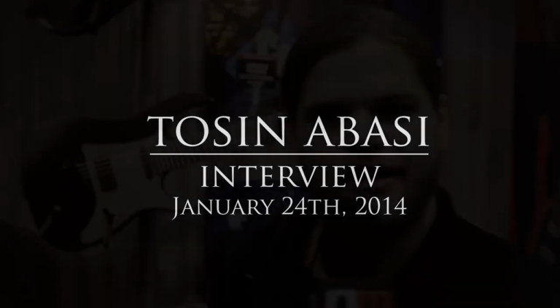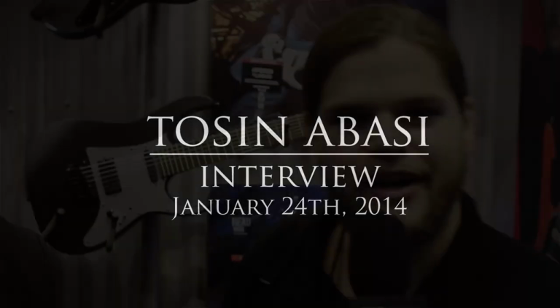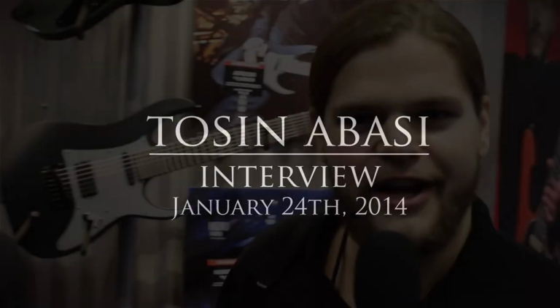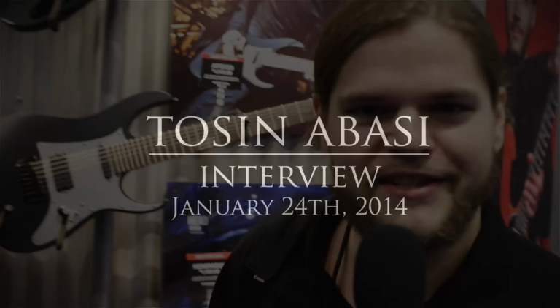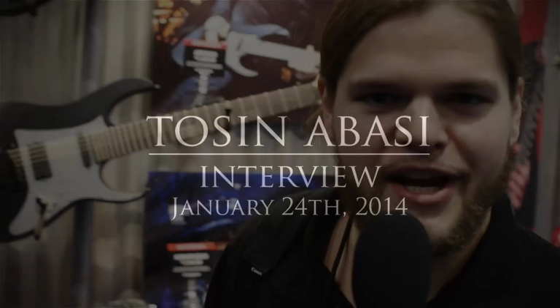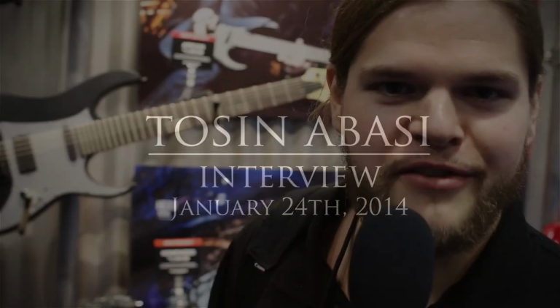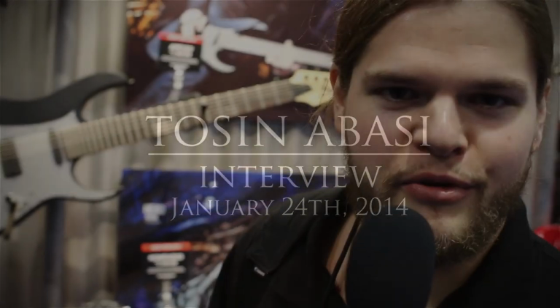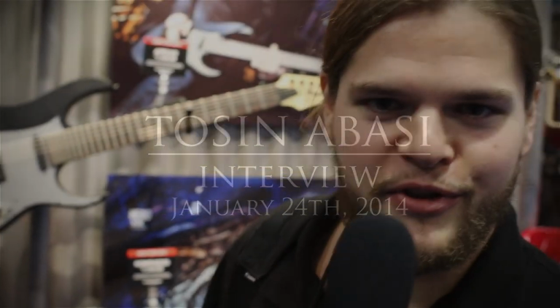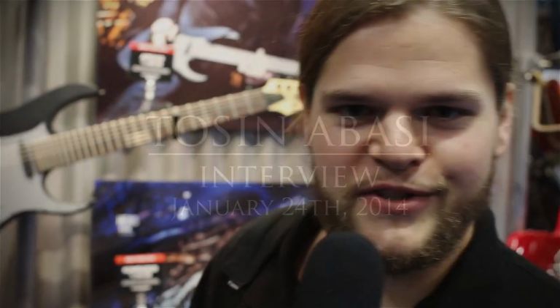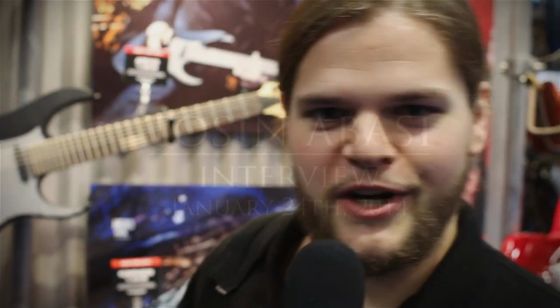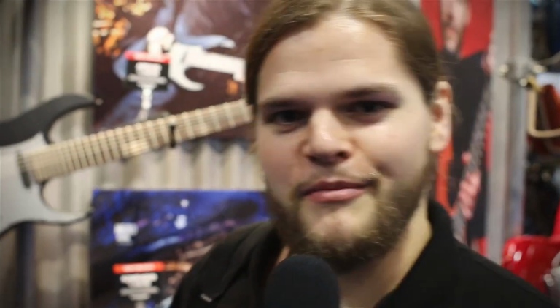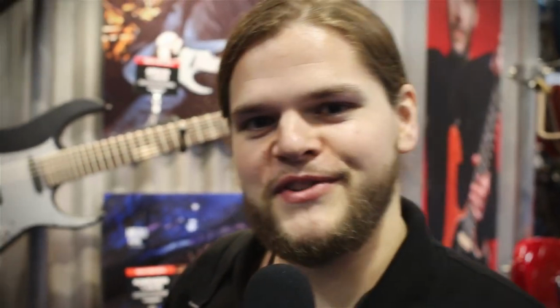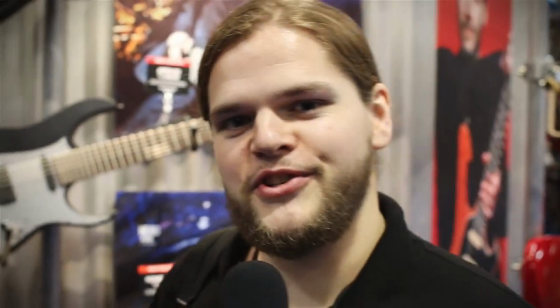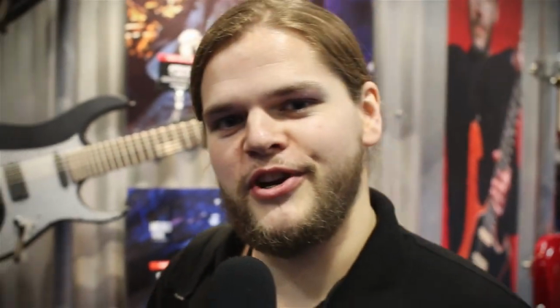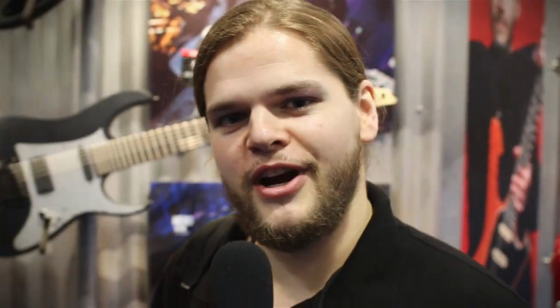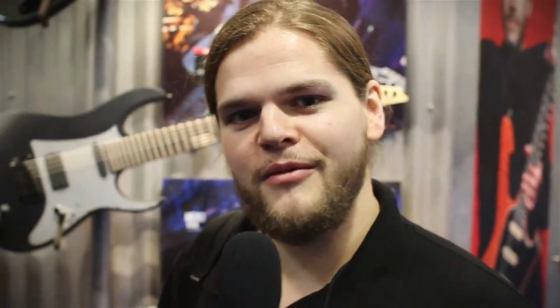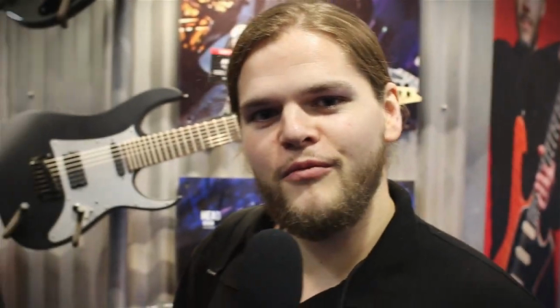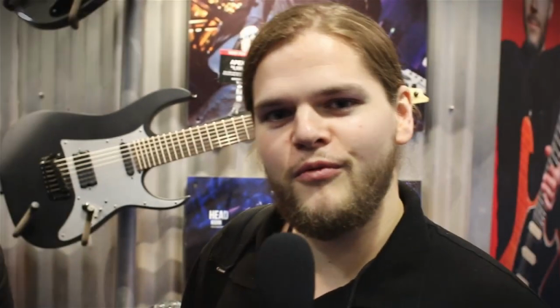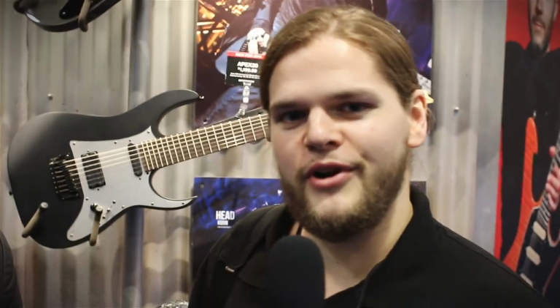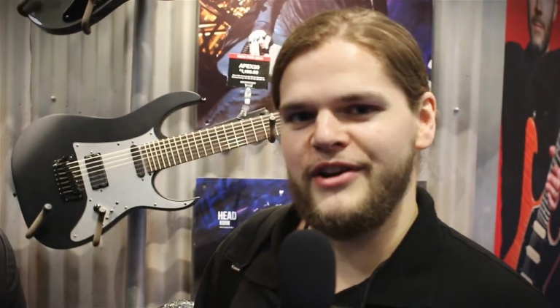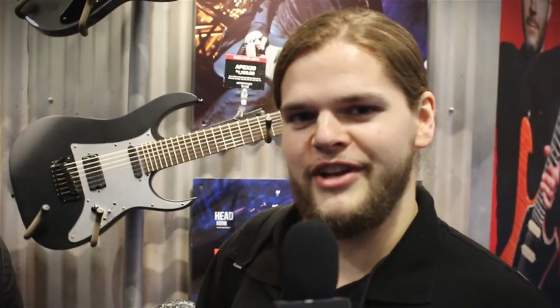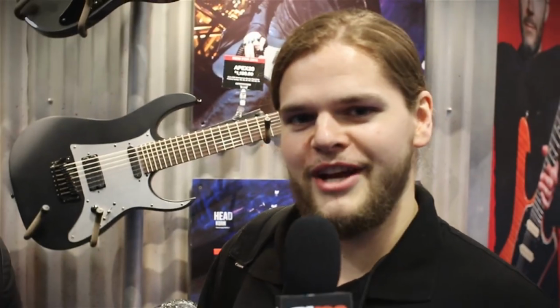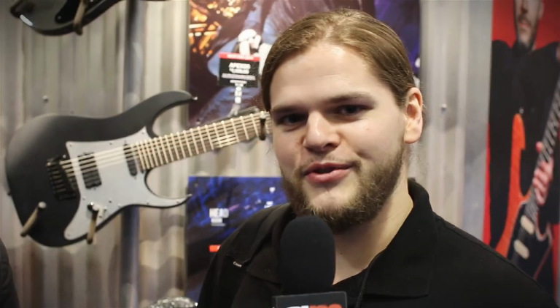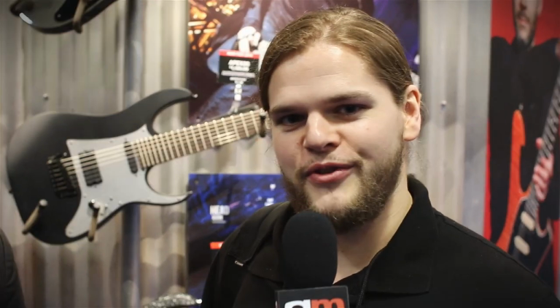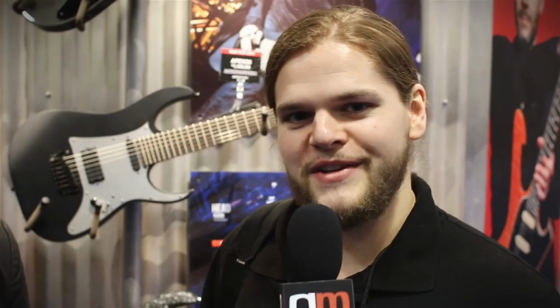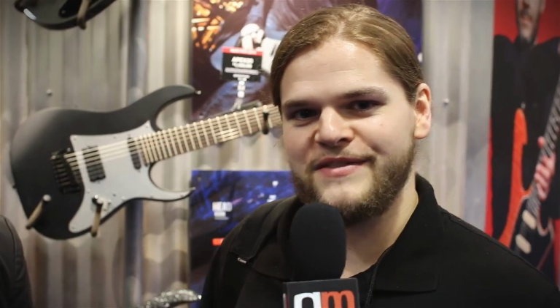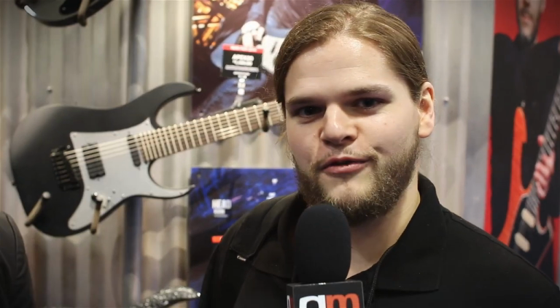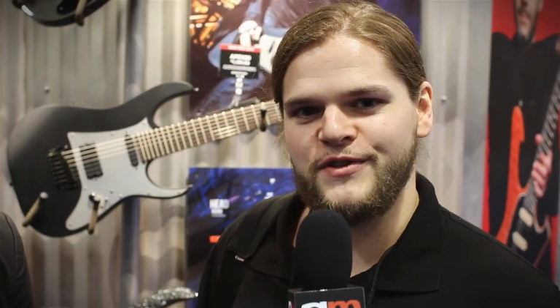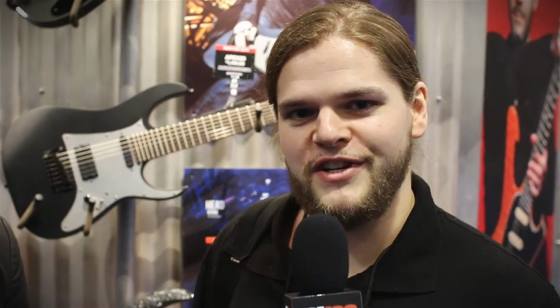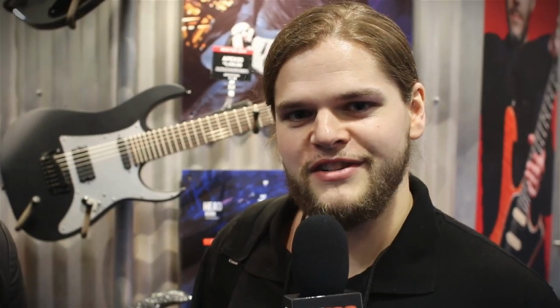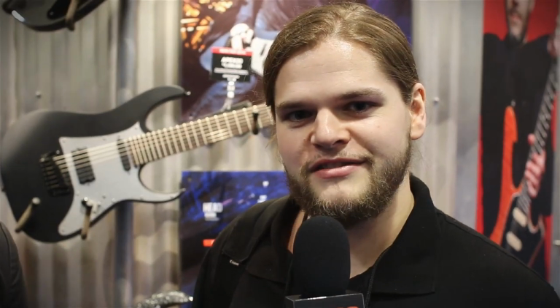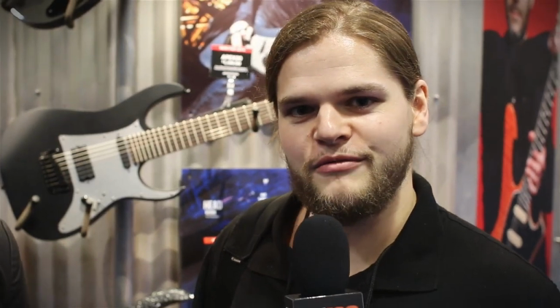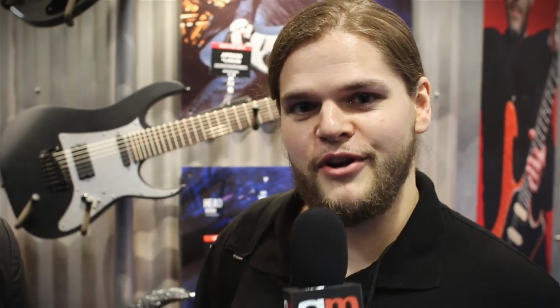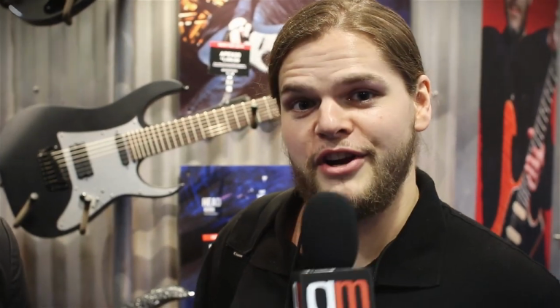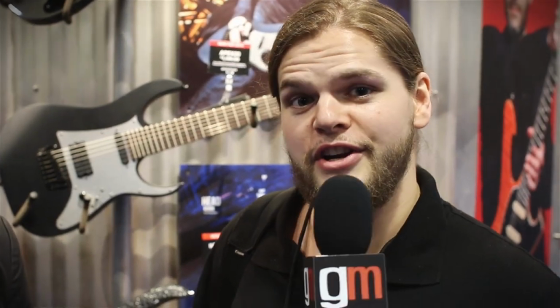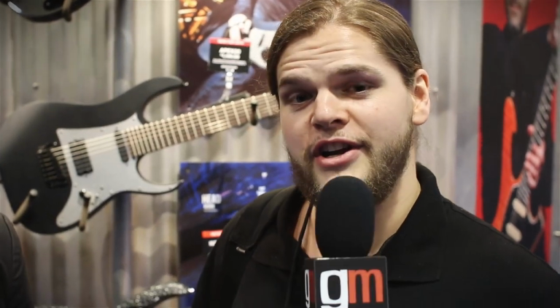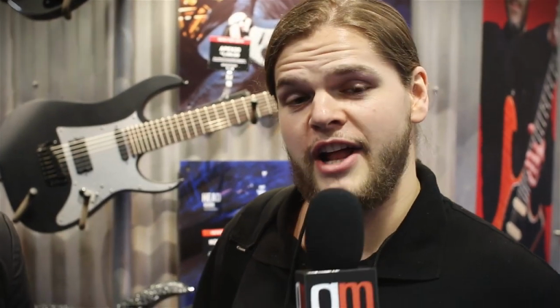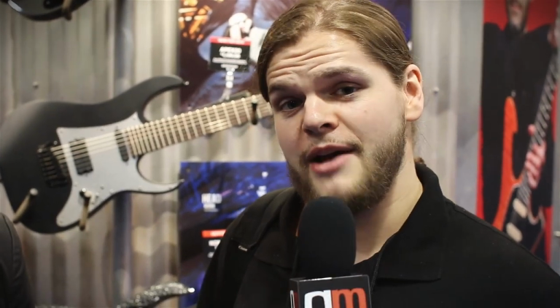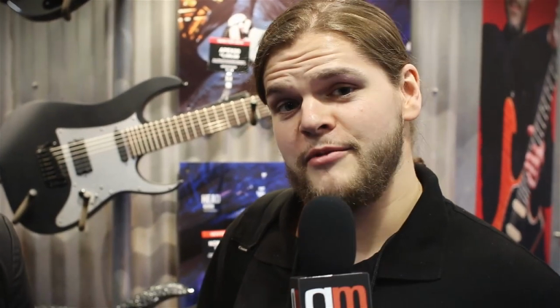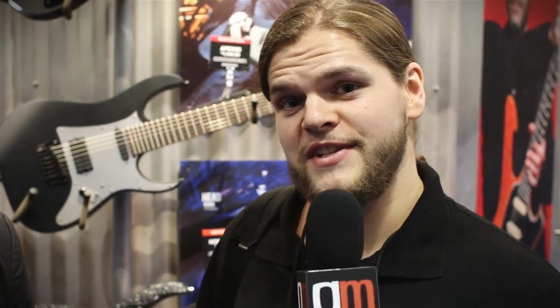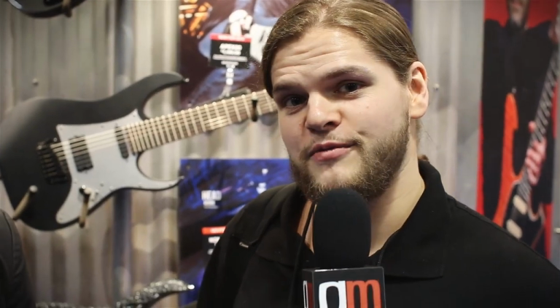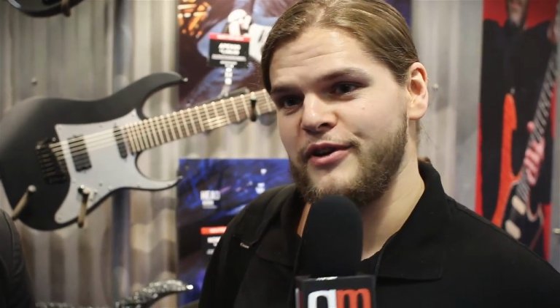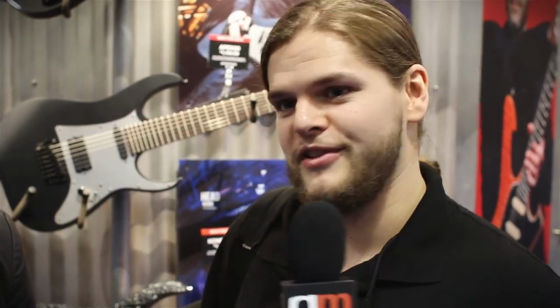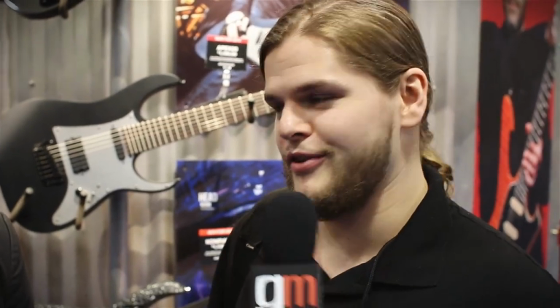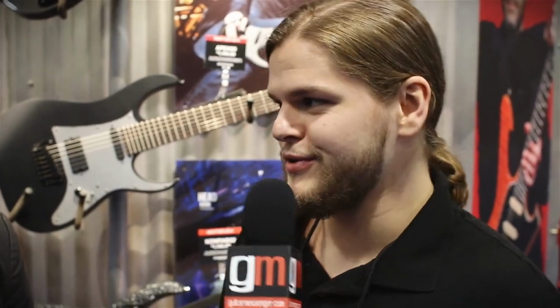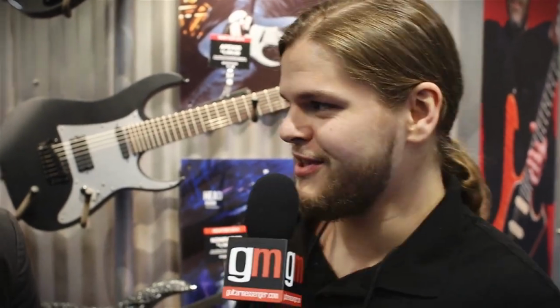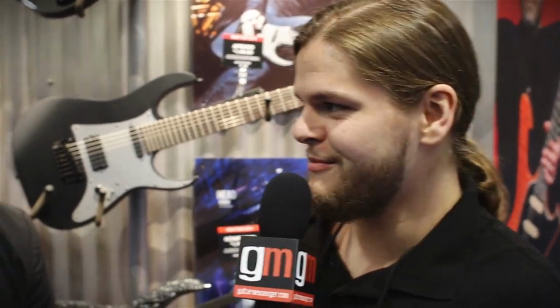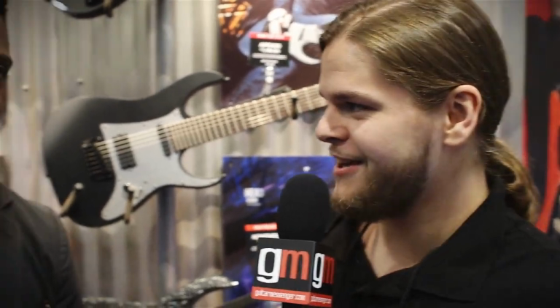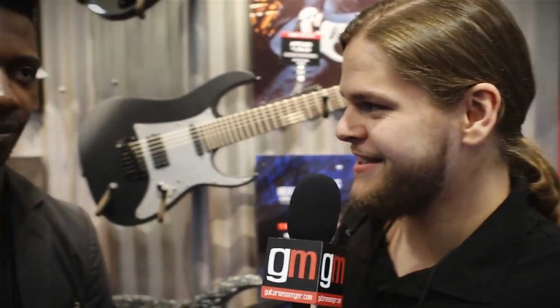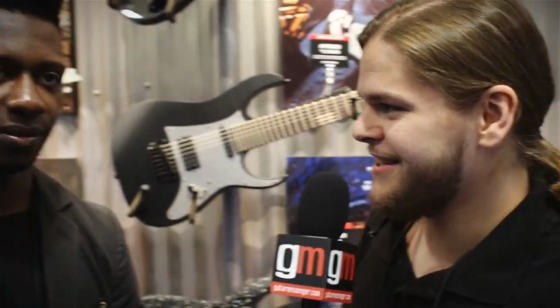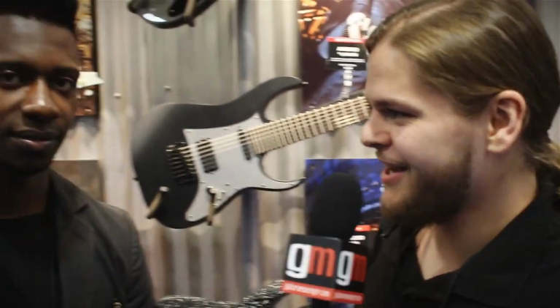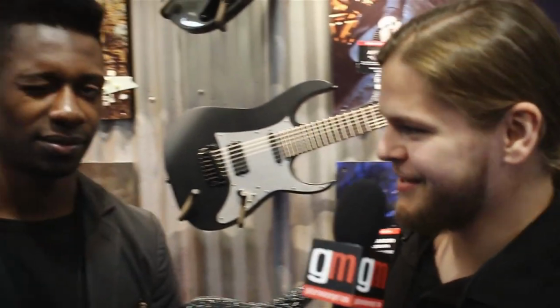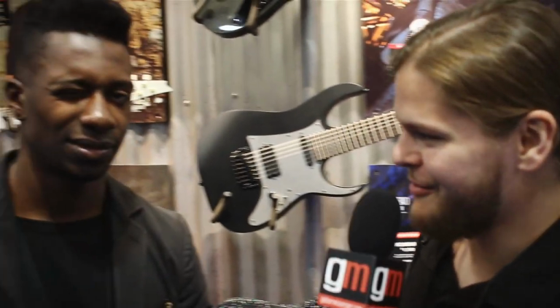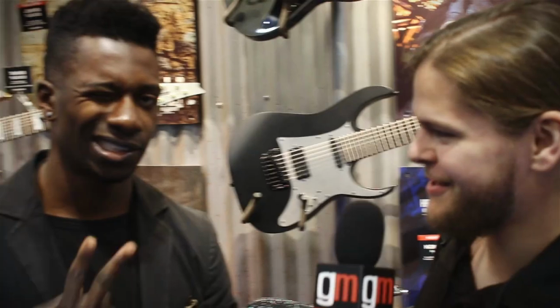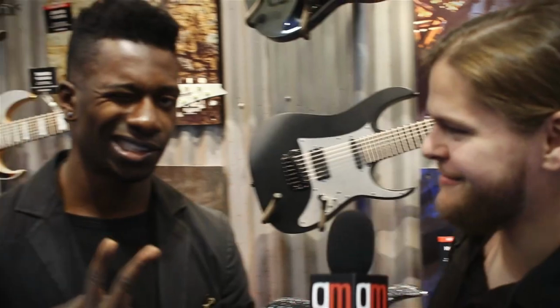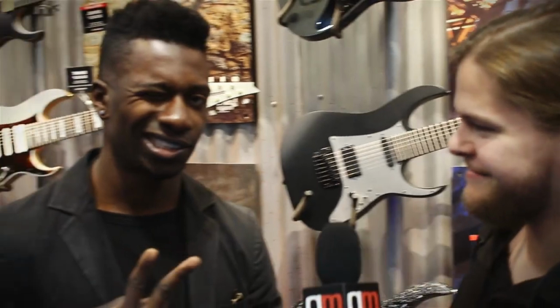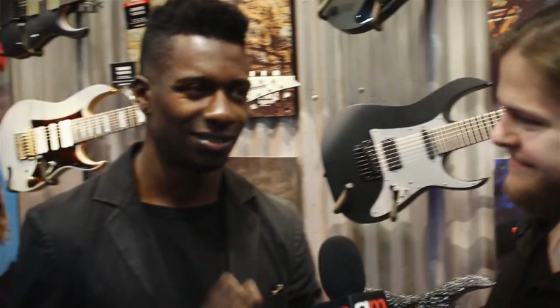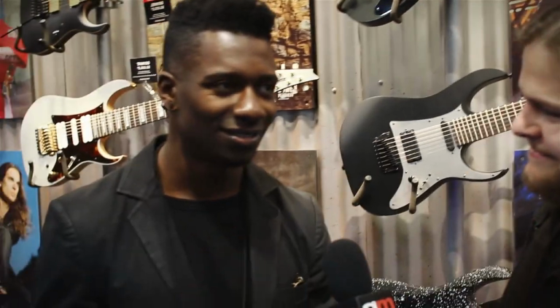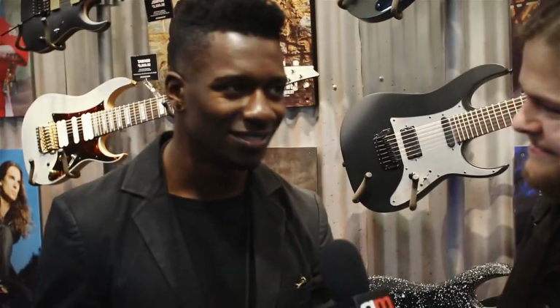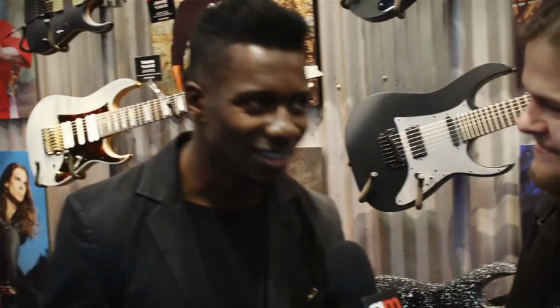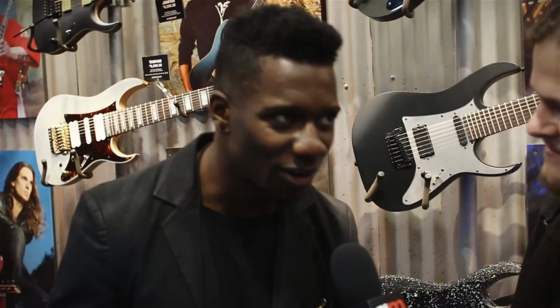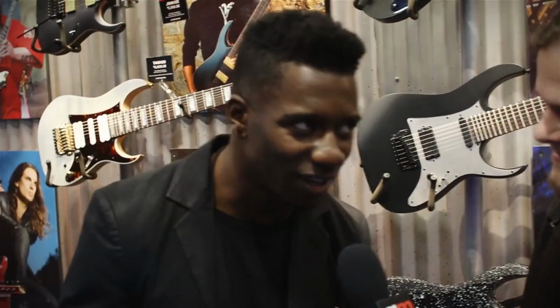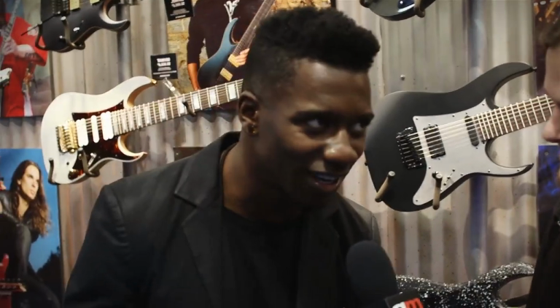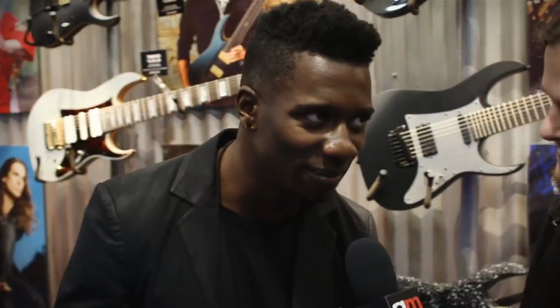Hey guys, Ivan here with guitarmessenger.com. We're at NAMM 2014. We are here at the Ibanez booth with Tosin Abasi. How's it going, man? Going good.